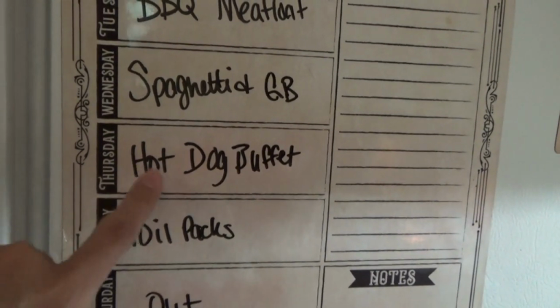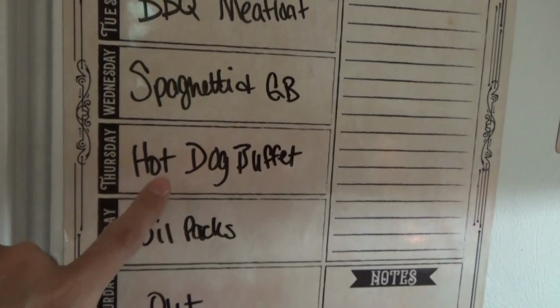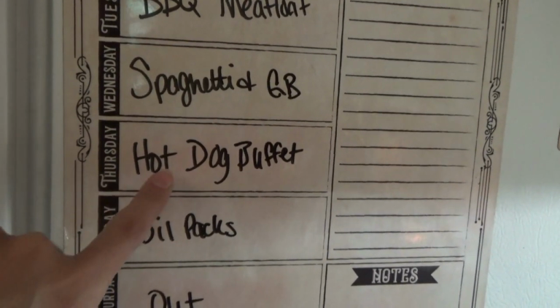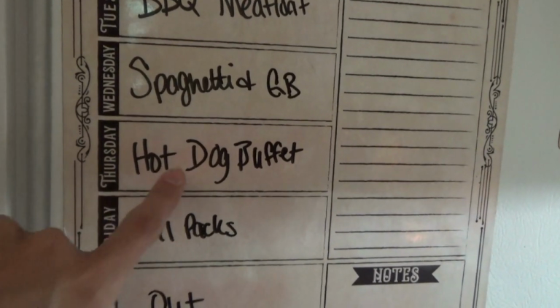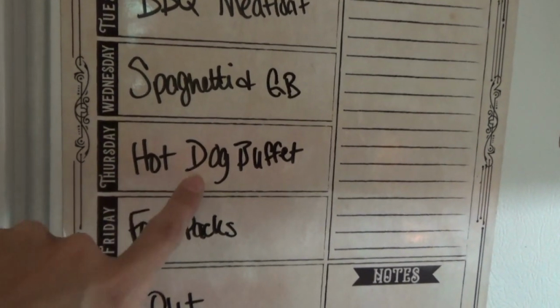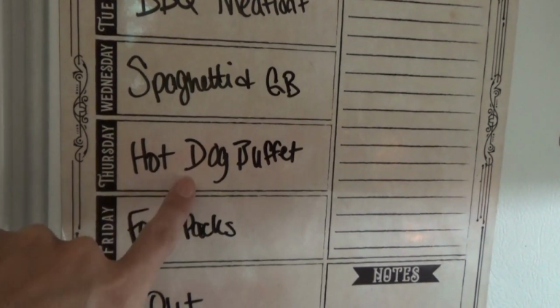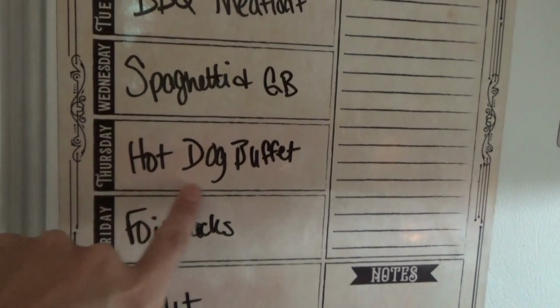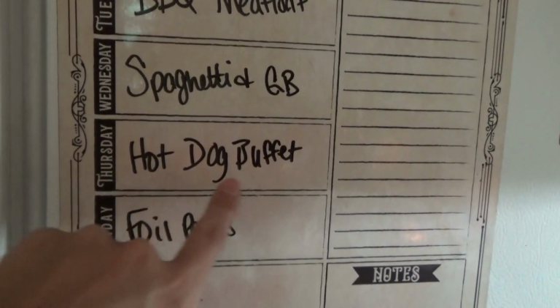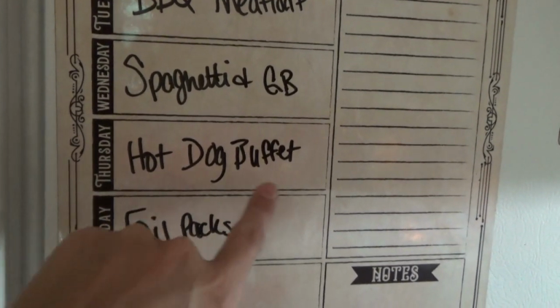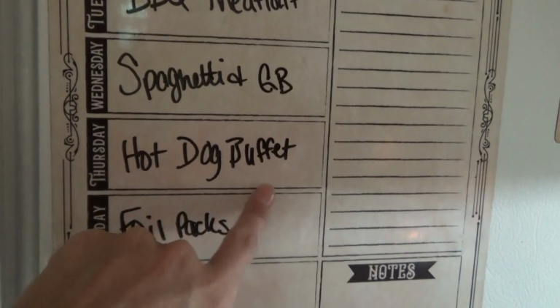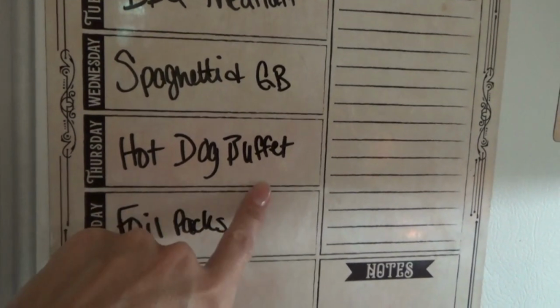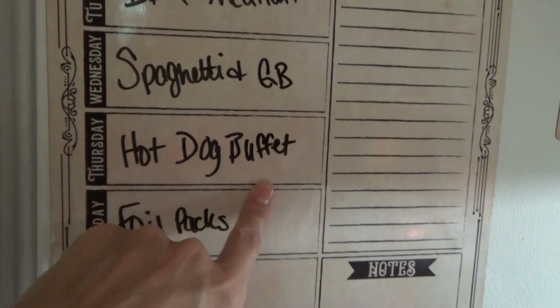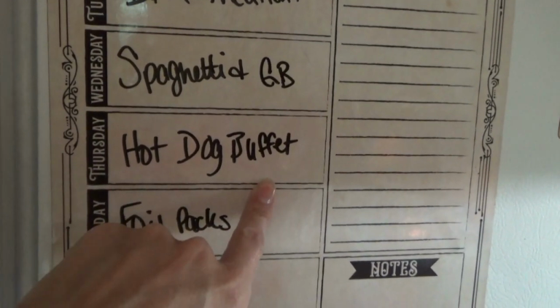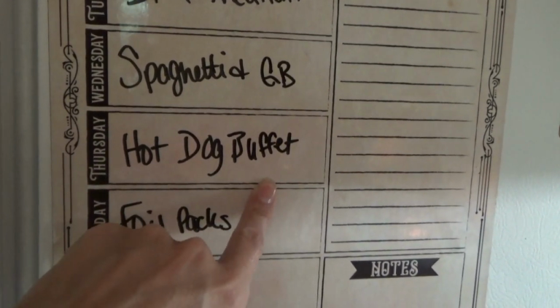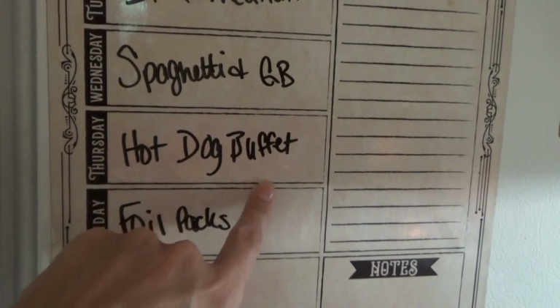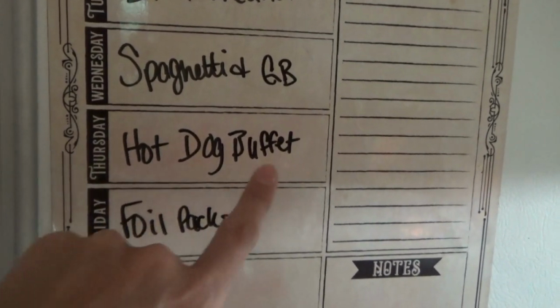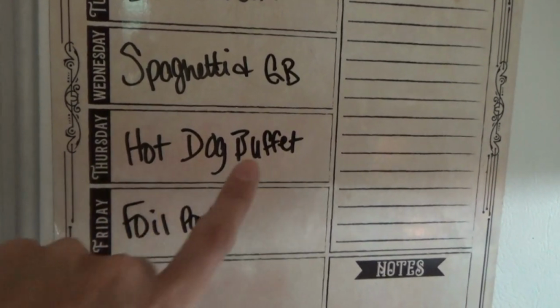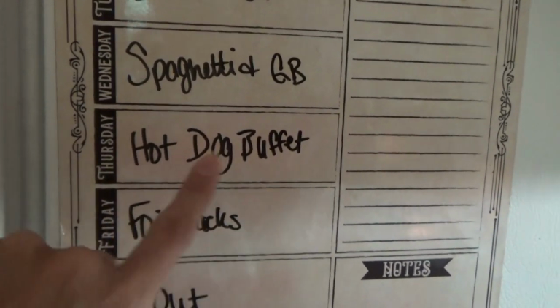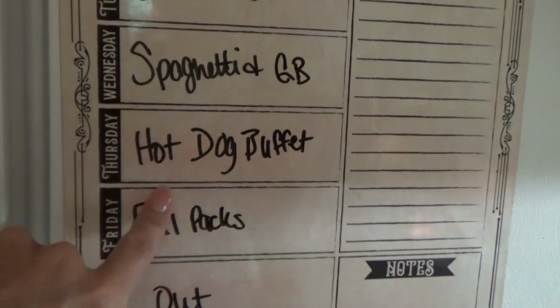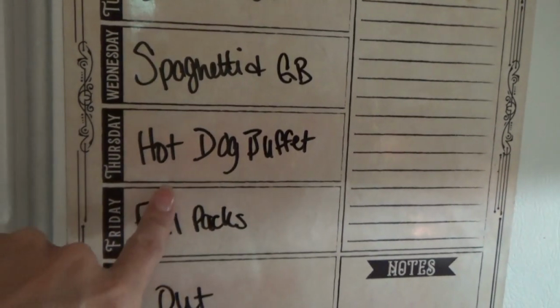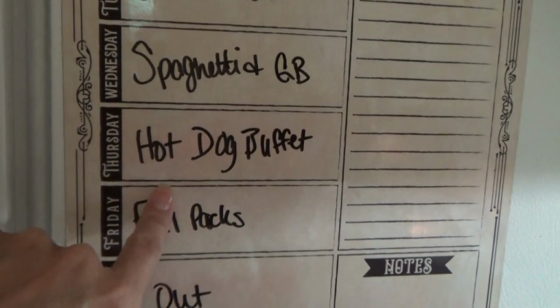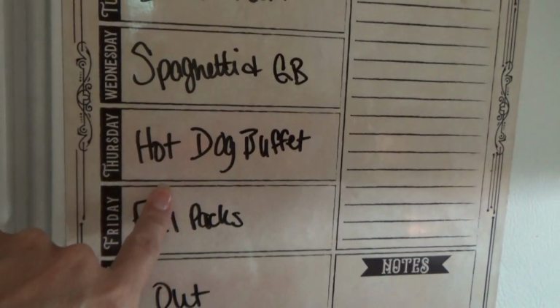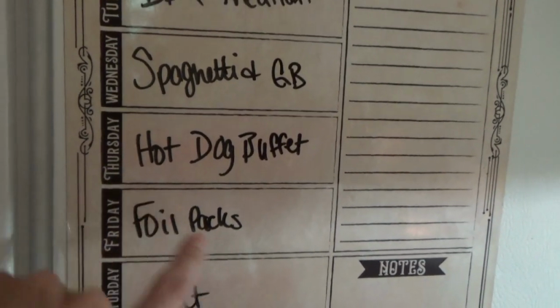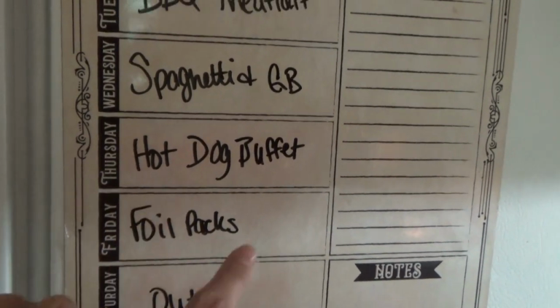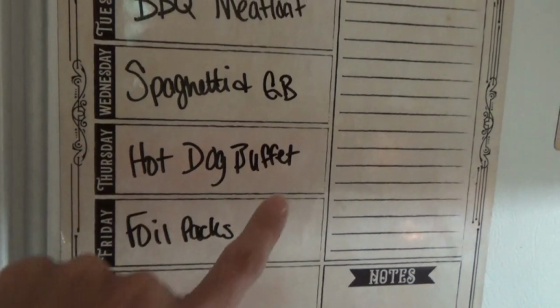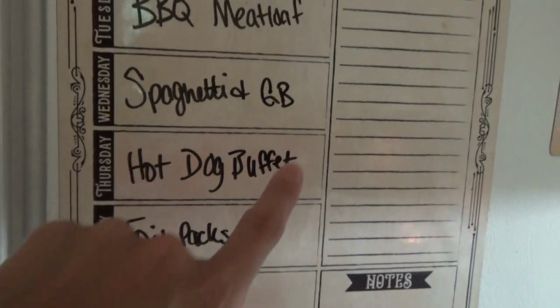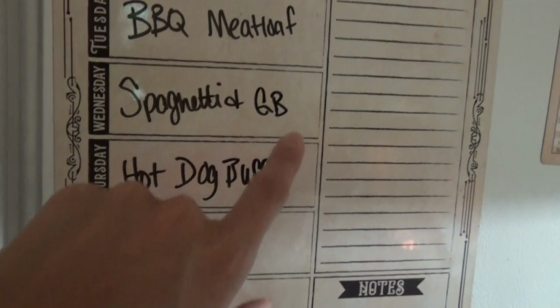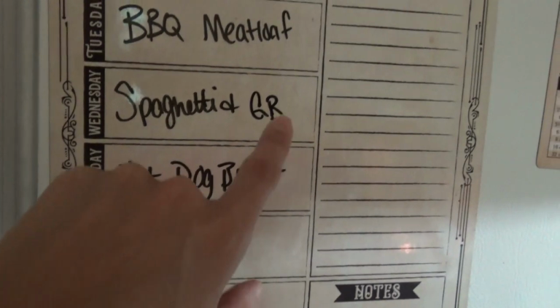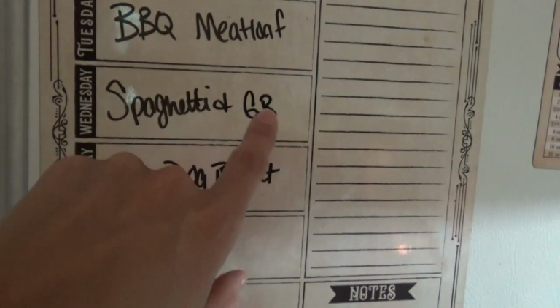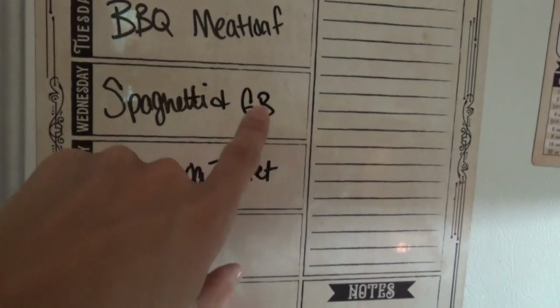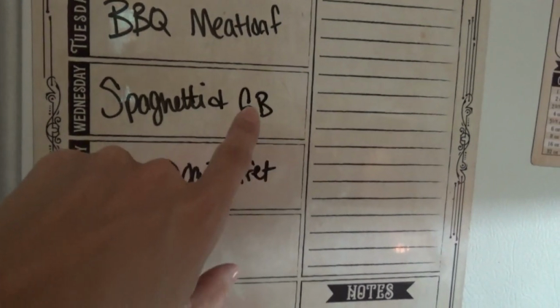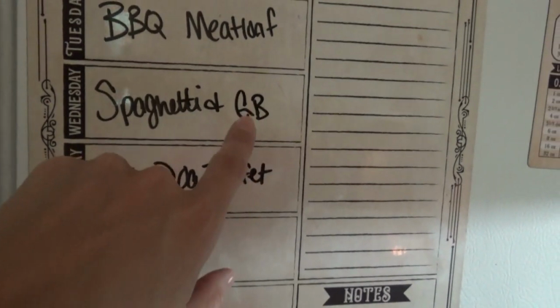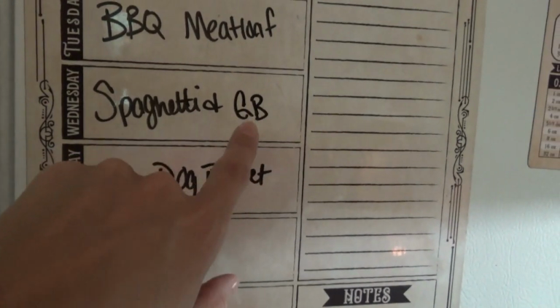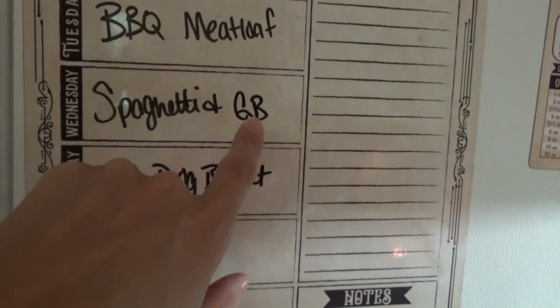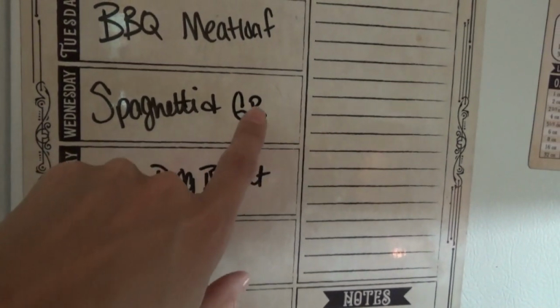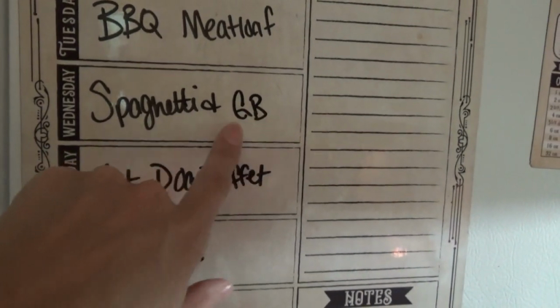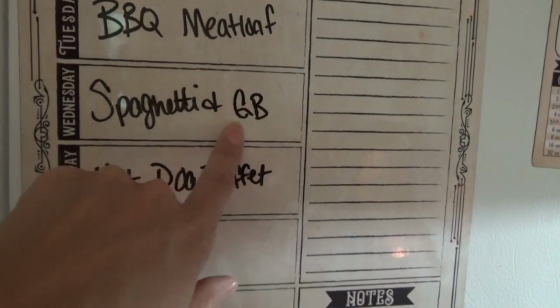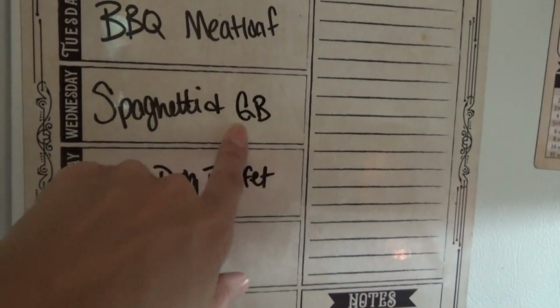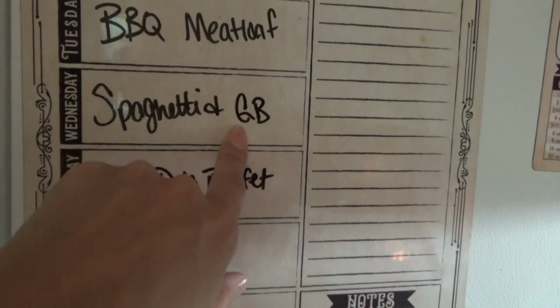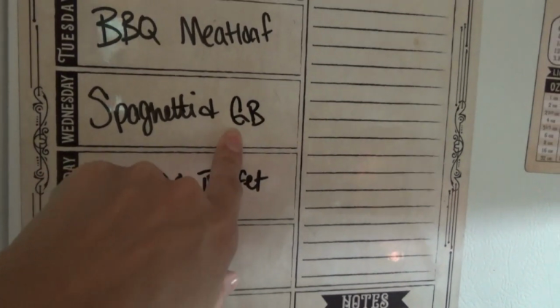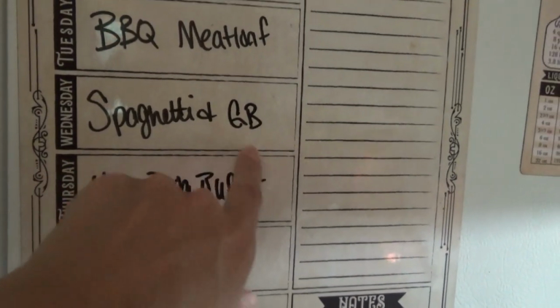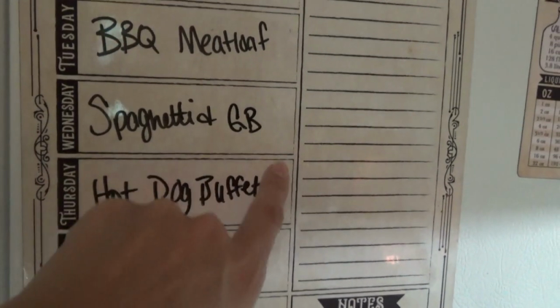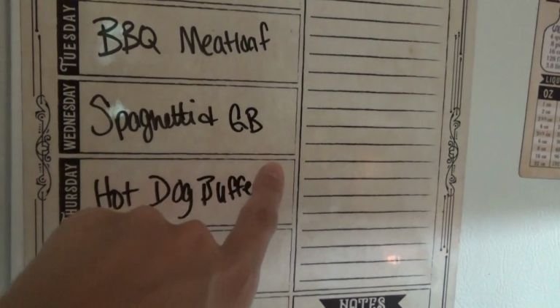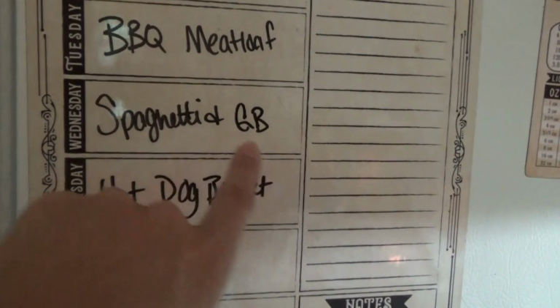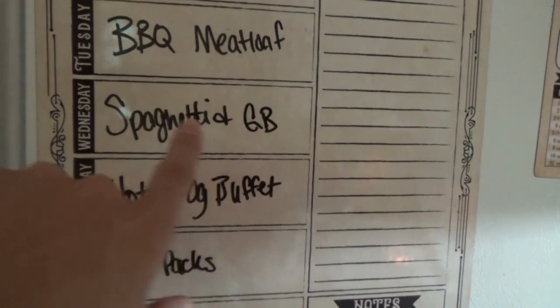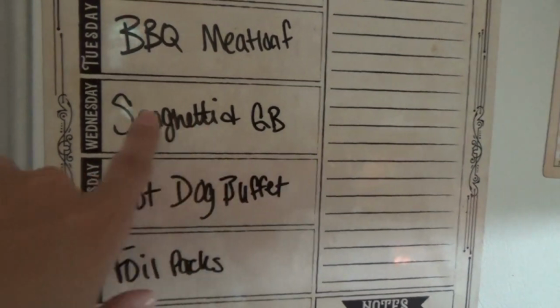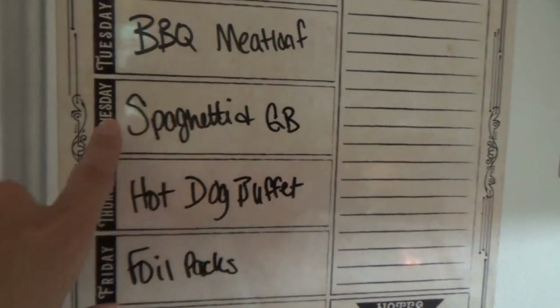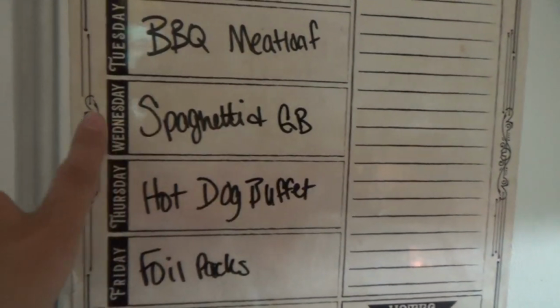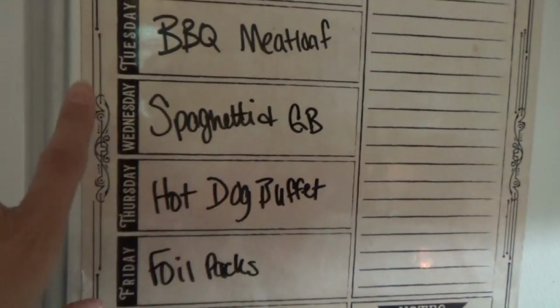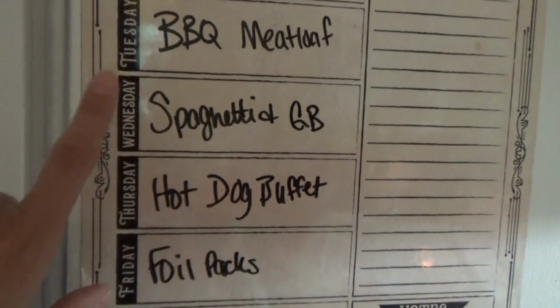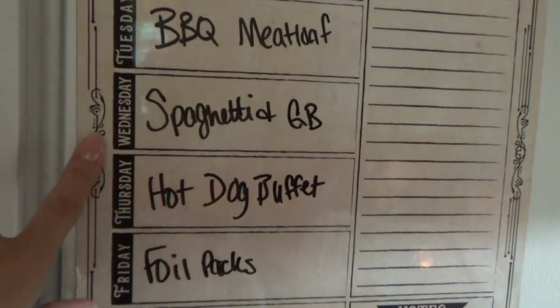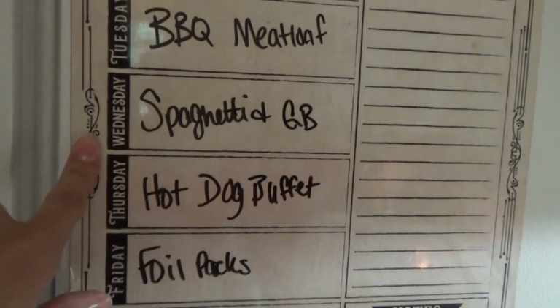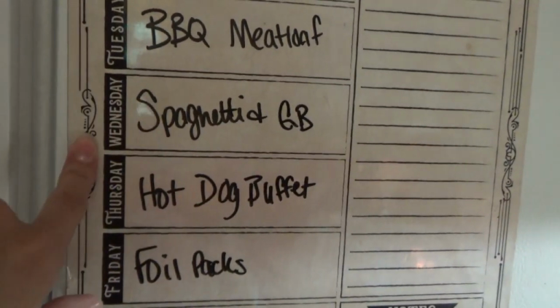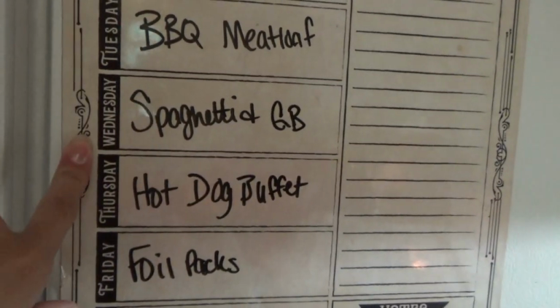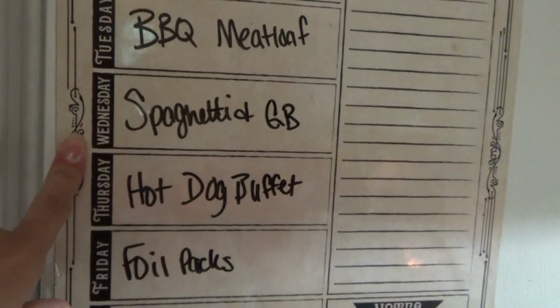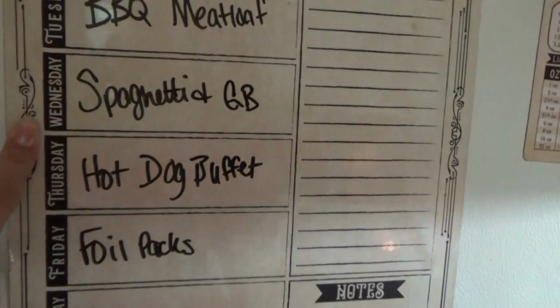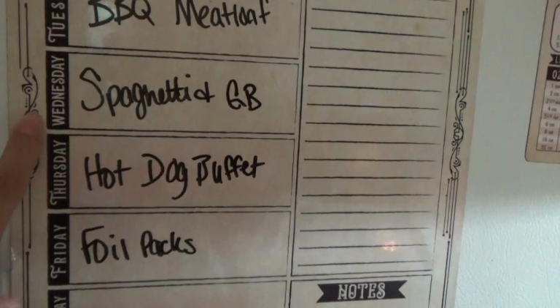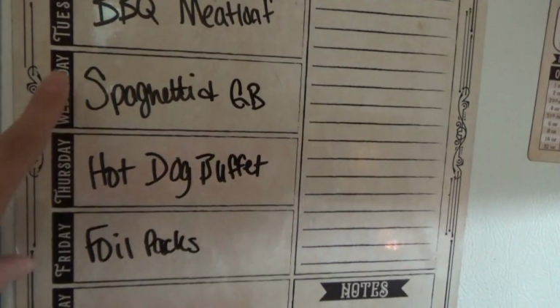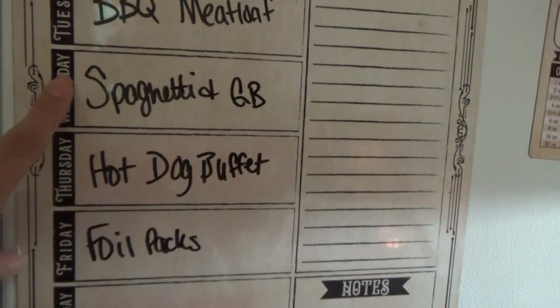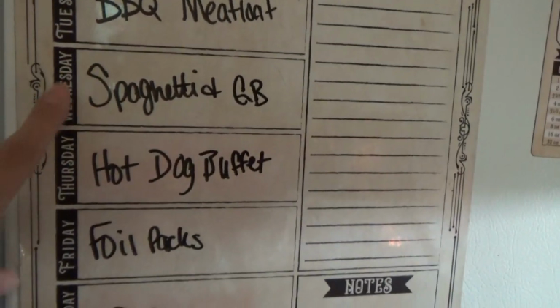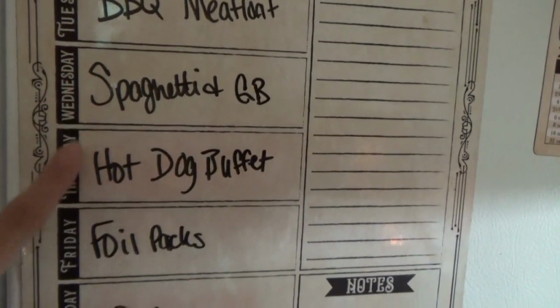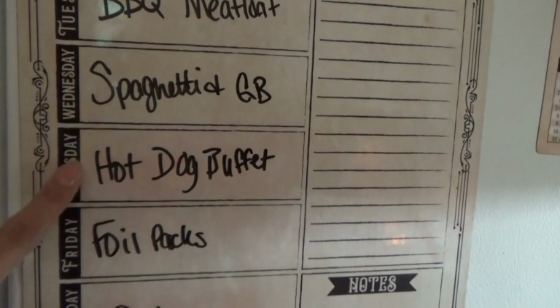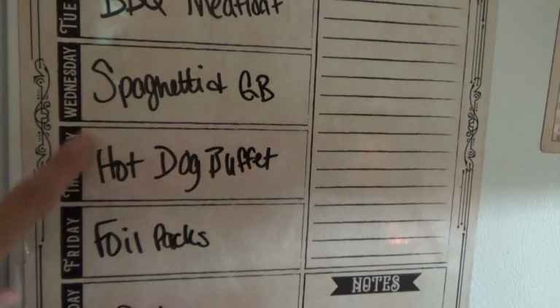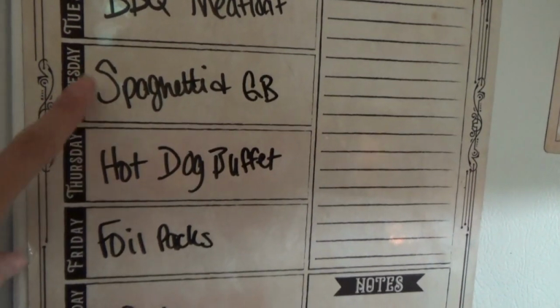I have some different topping ideas for the hot dogs and I have a different garlic bread idea for the spaghetti. Which one?